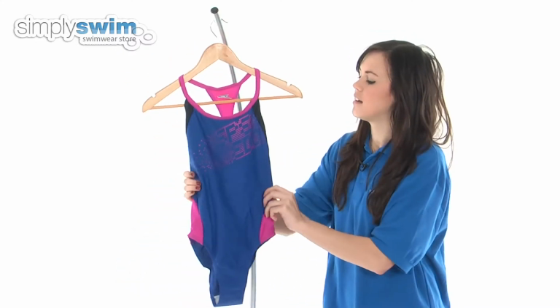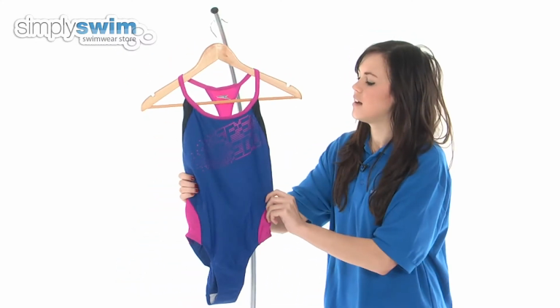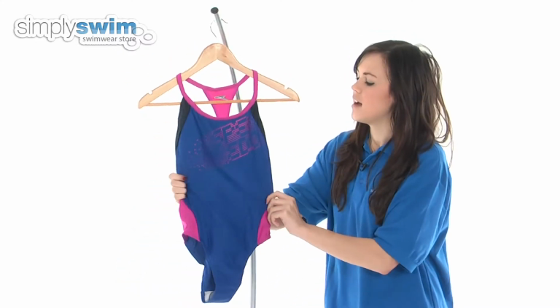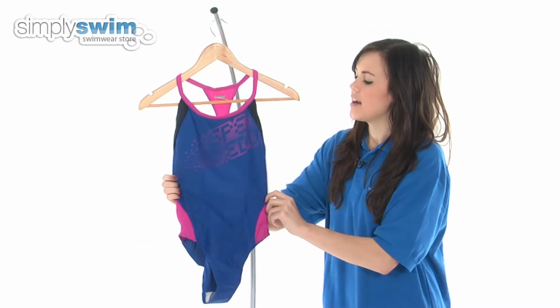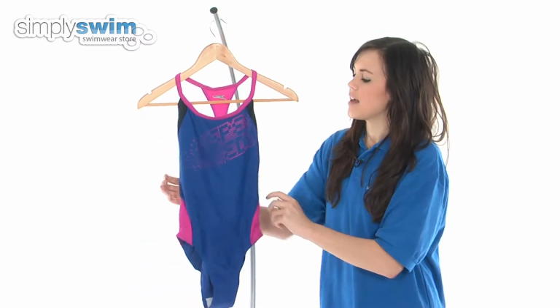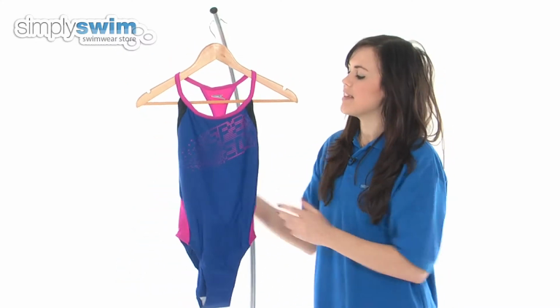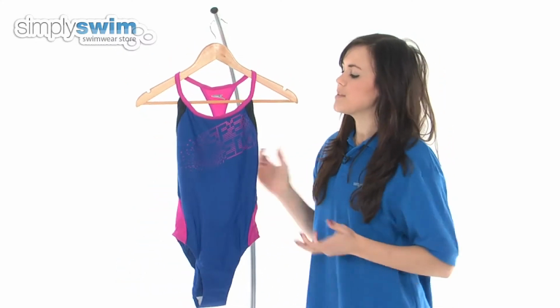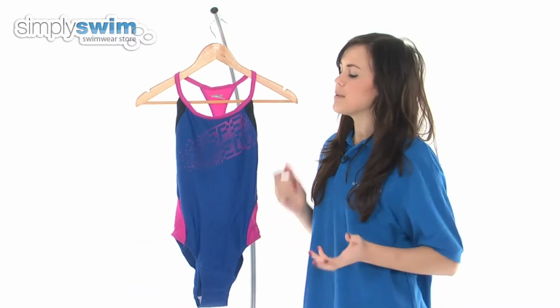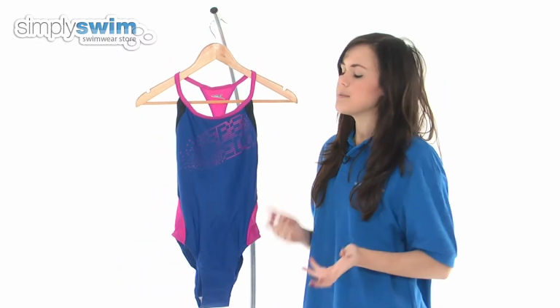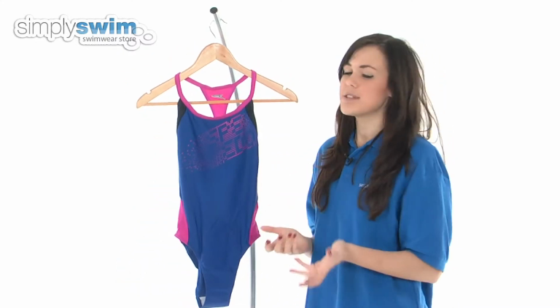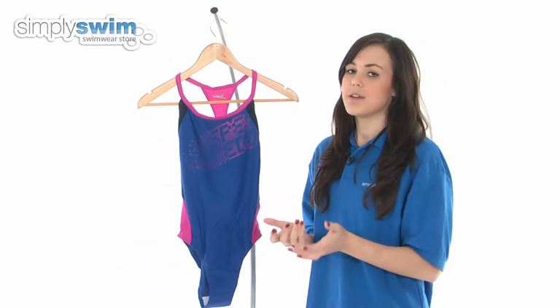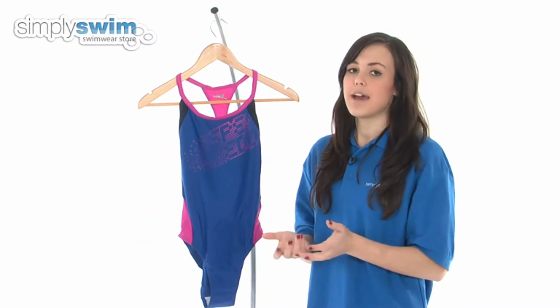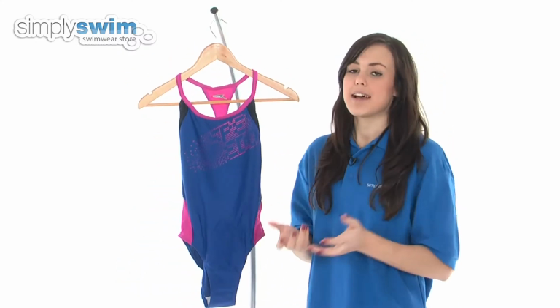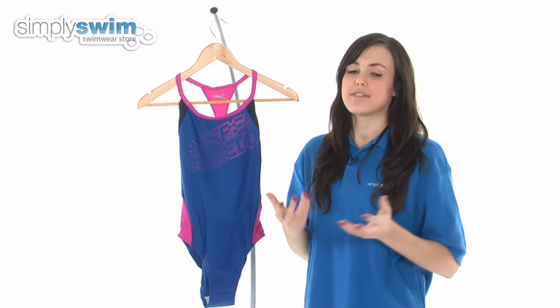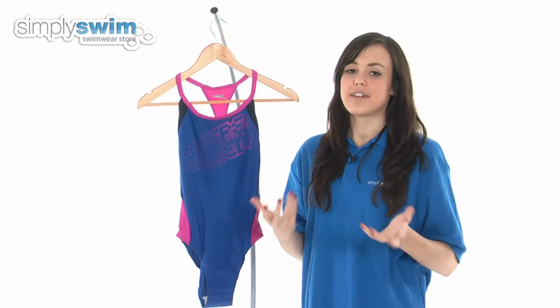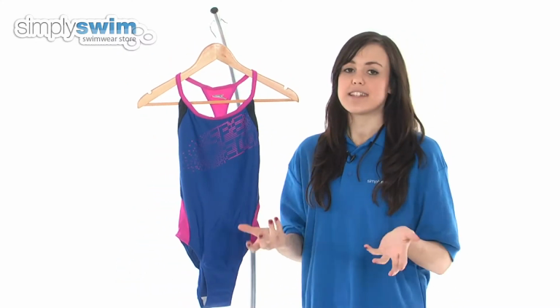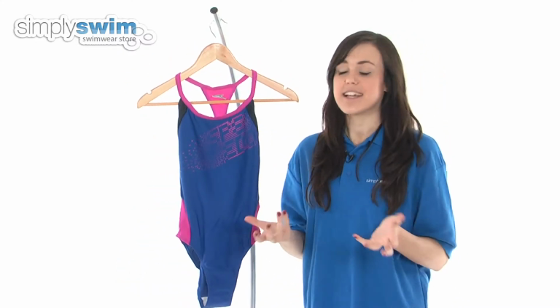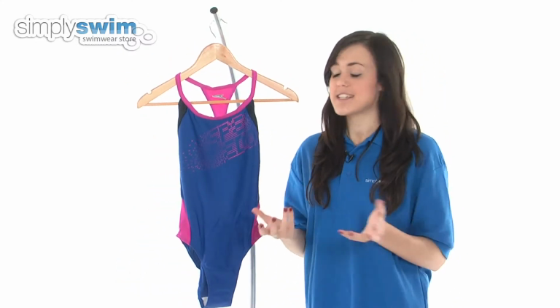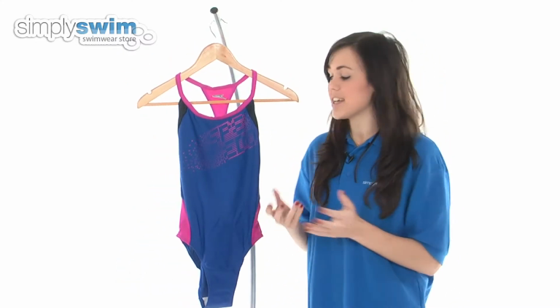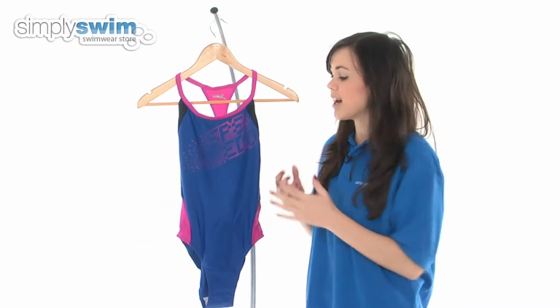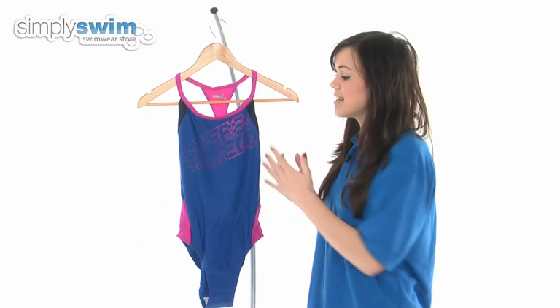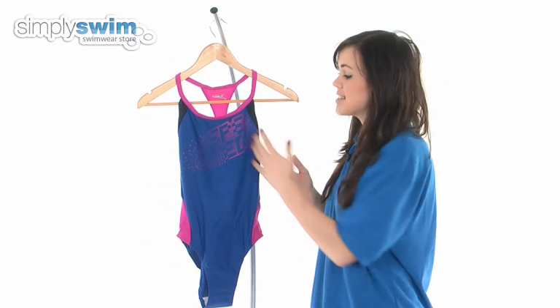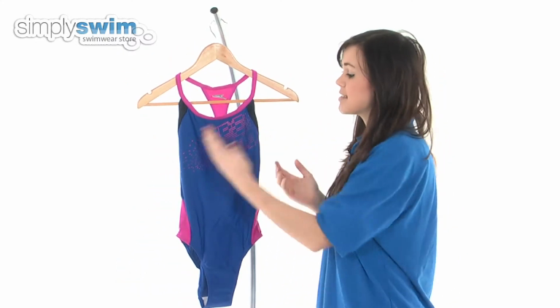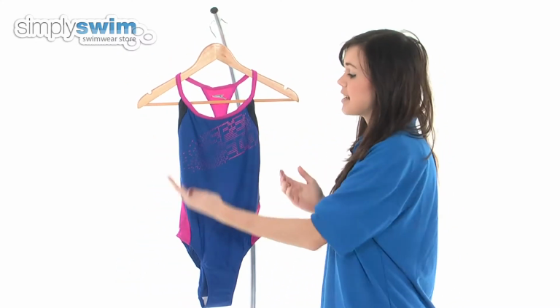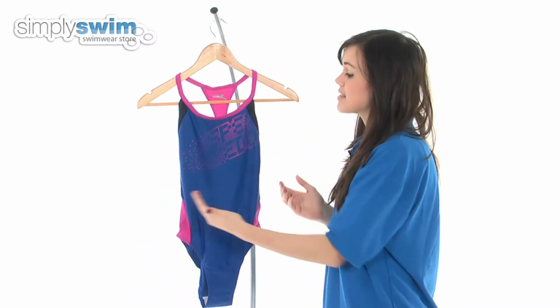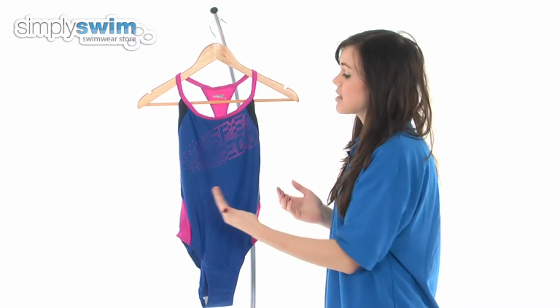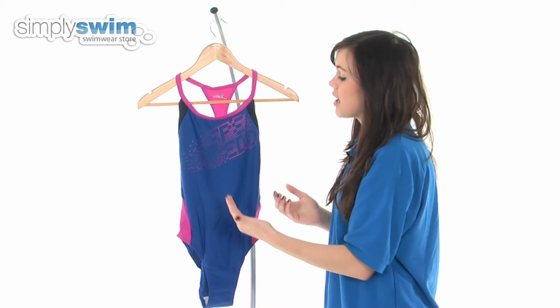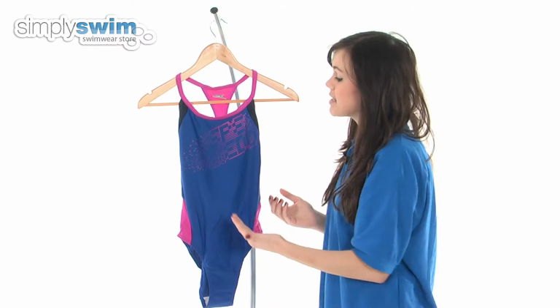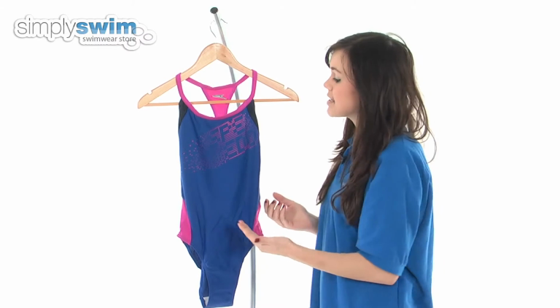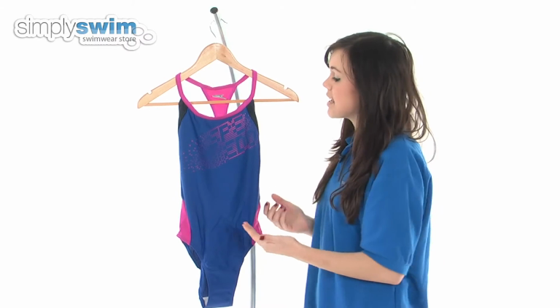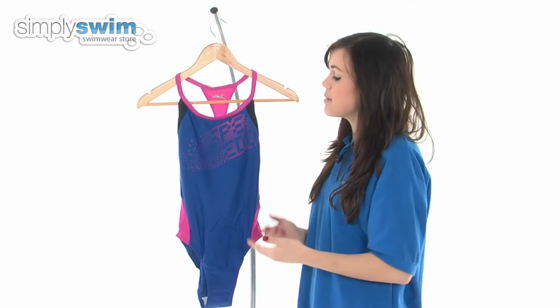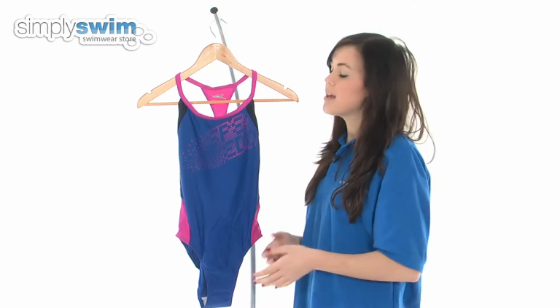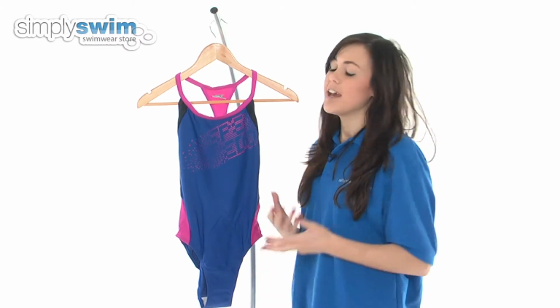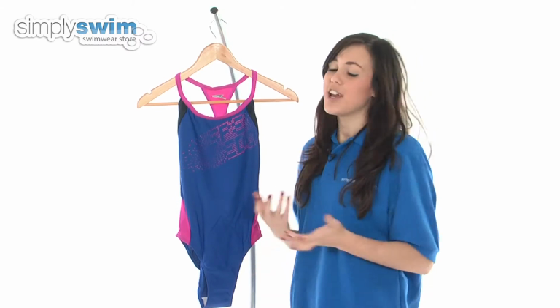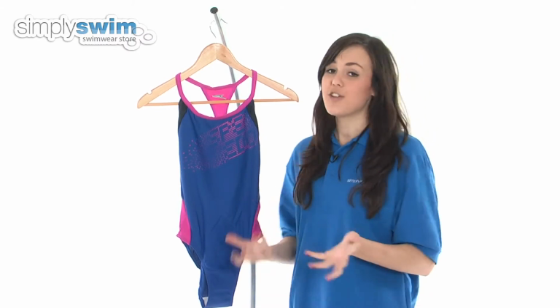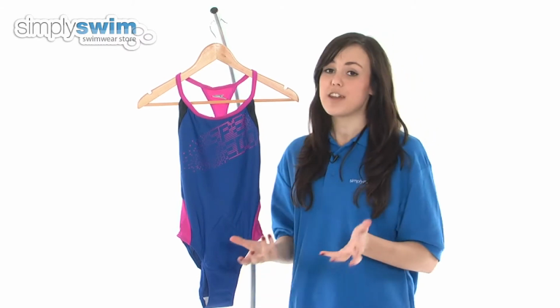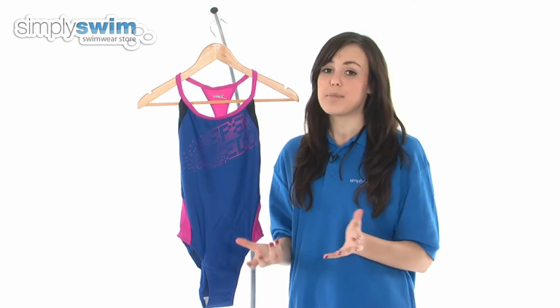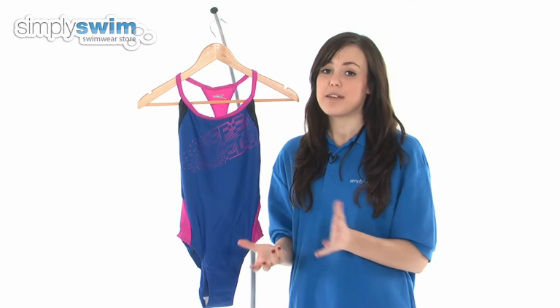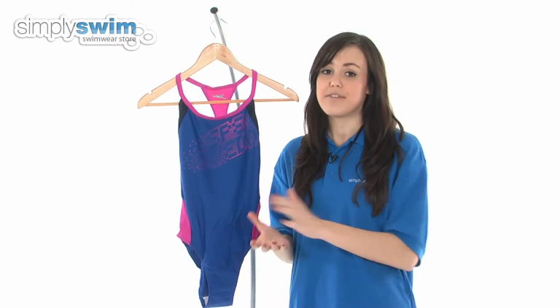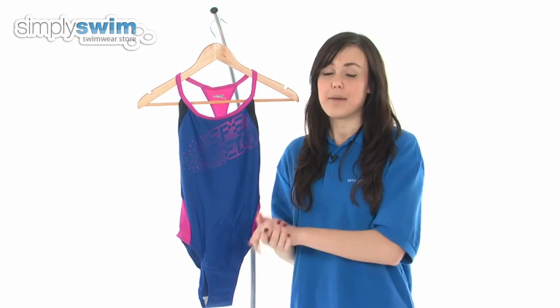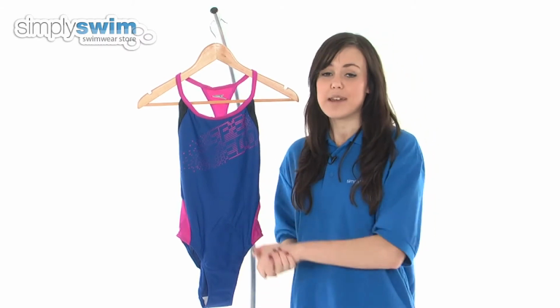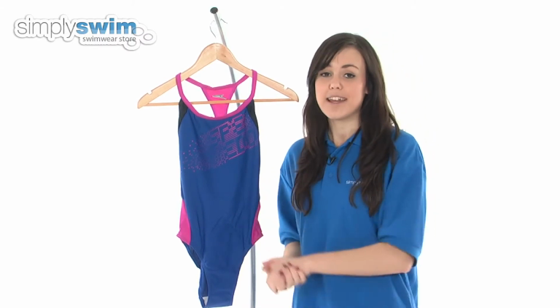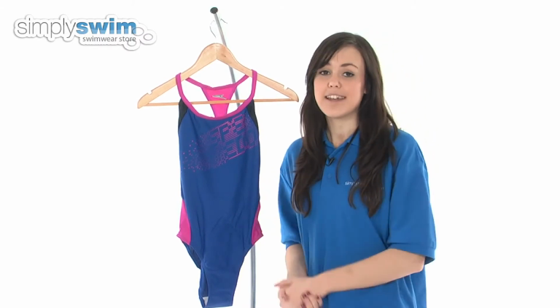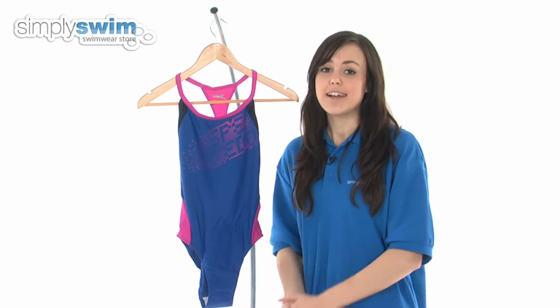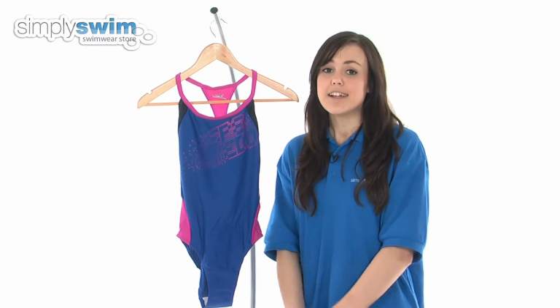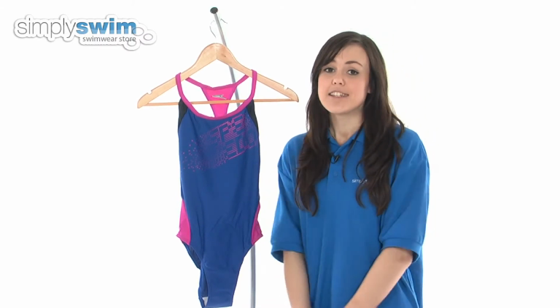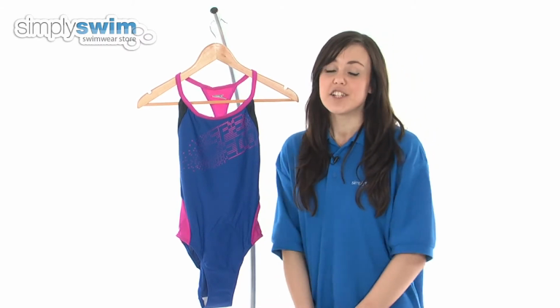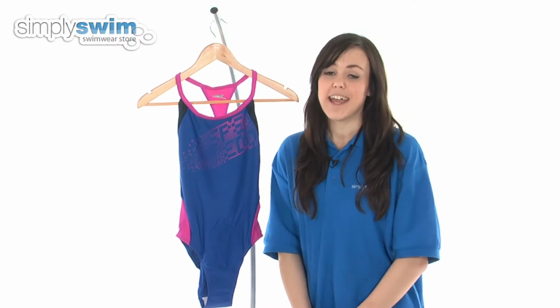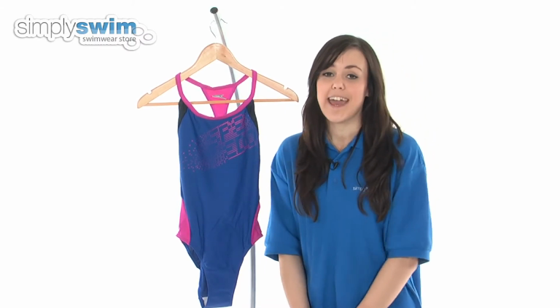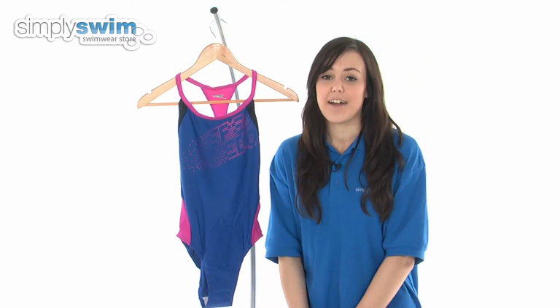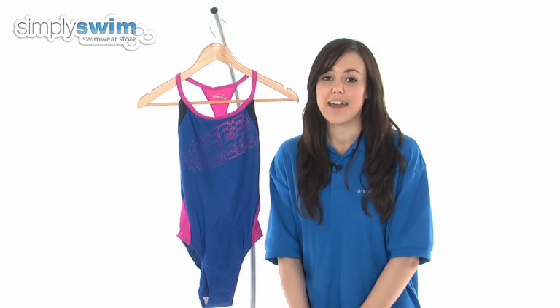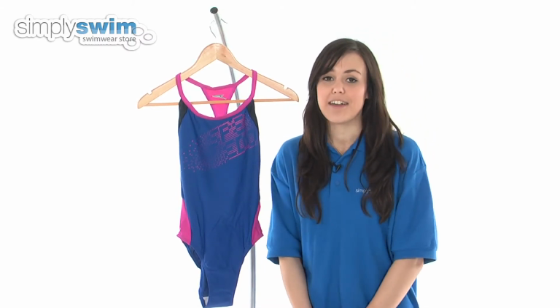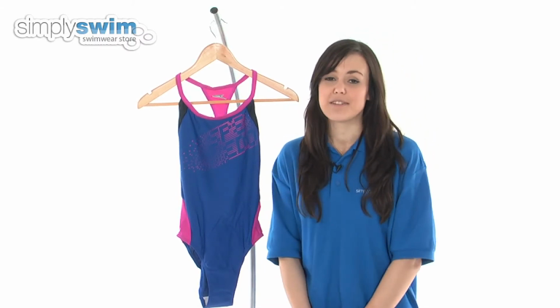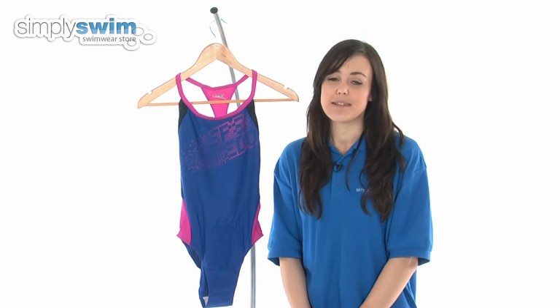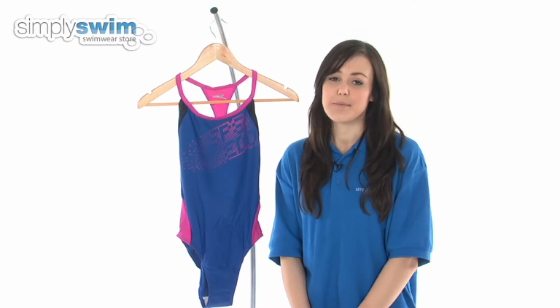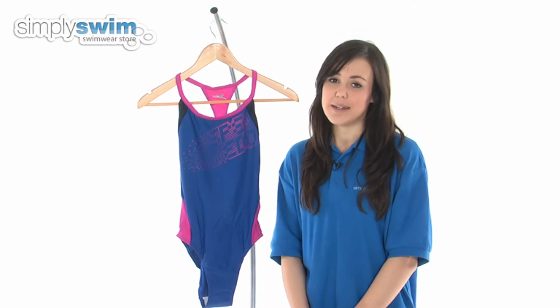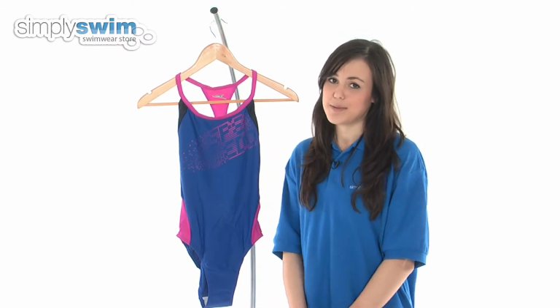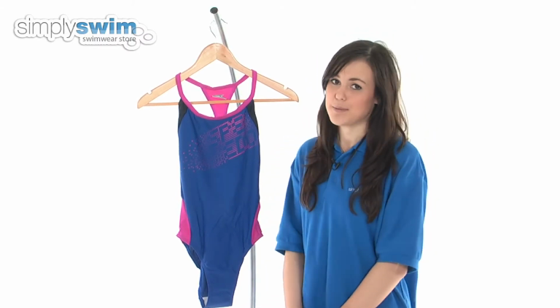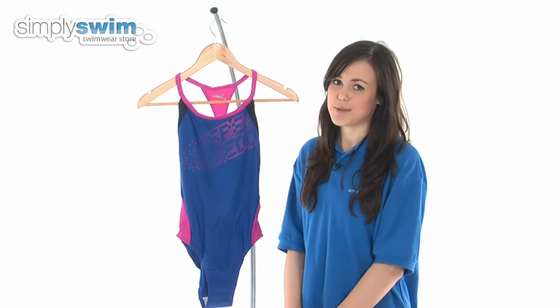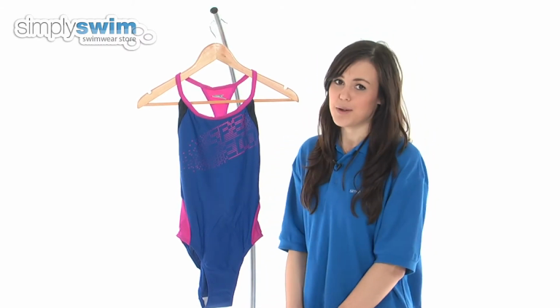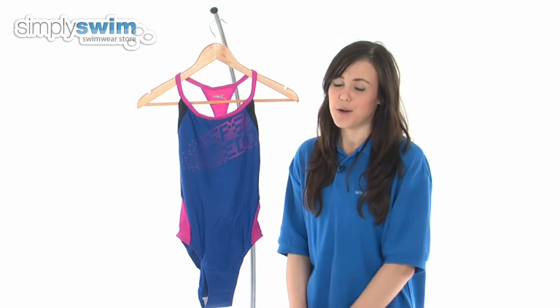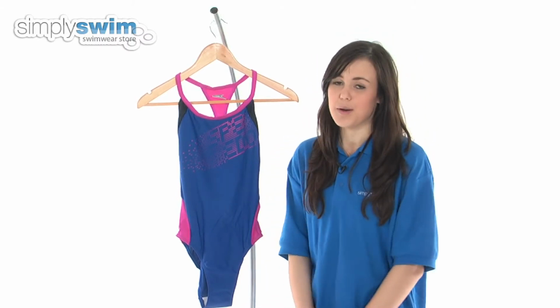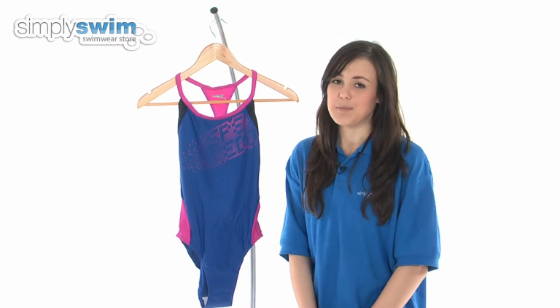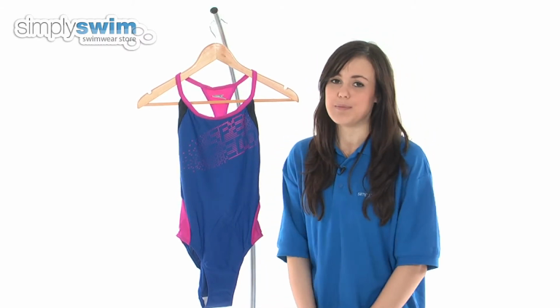This swimsuit has a fantastic colour scheme — incredibly feminine — so check it out here at simplyswim.com.